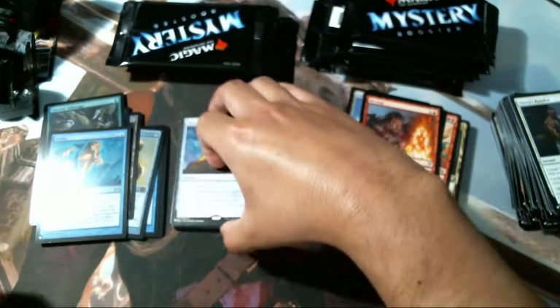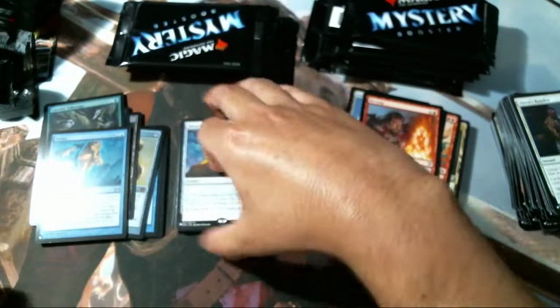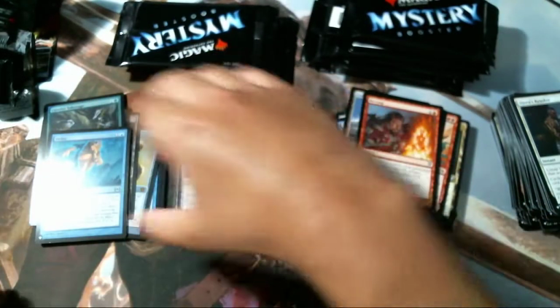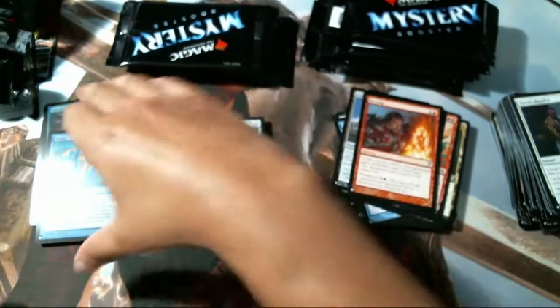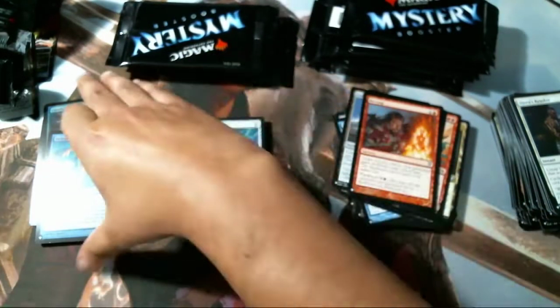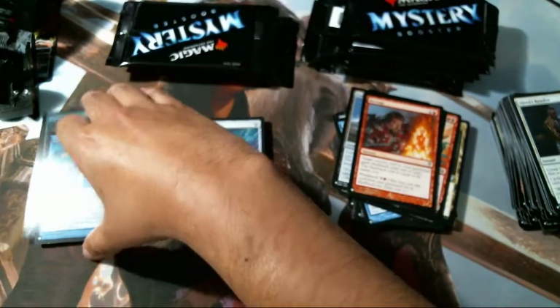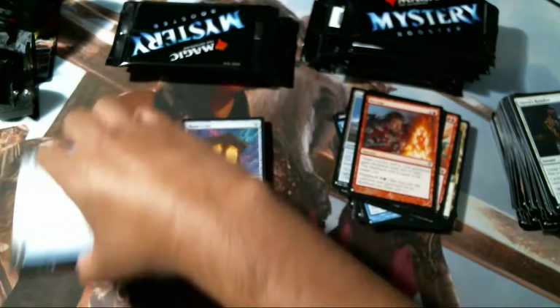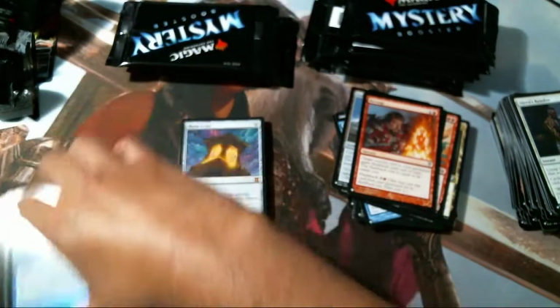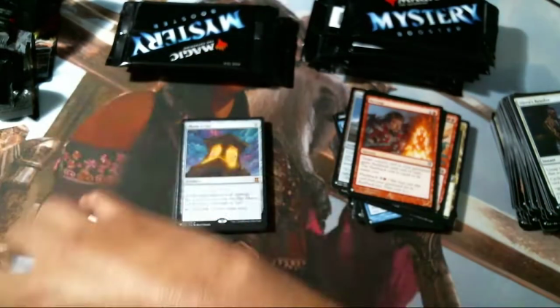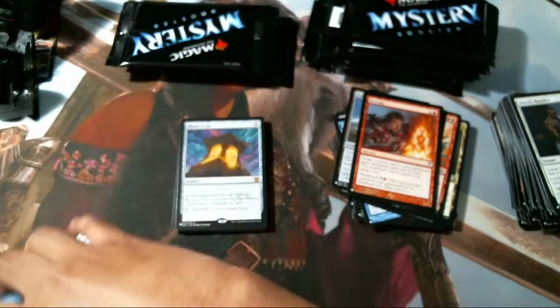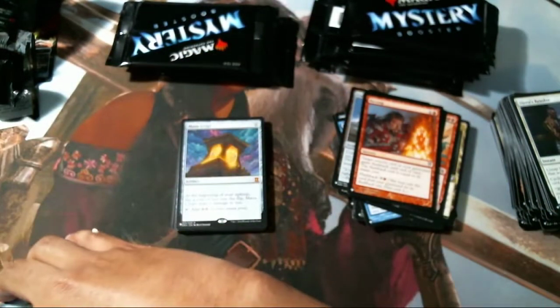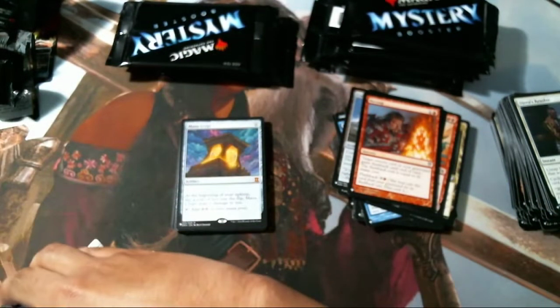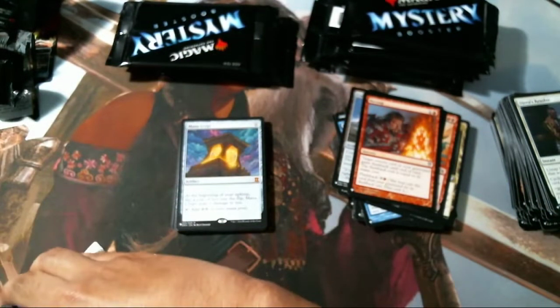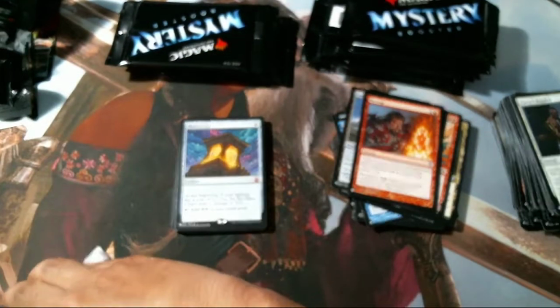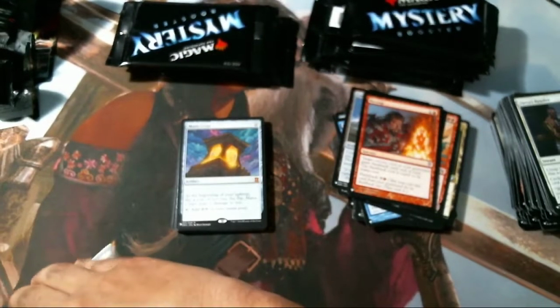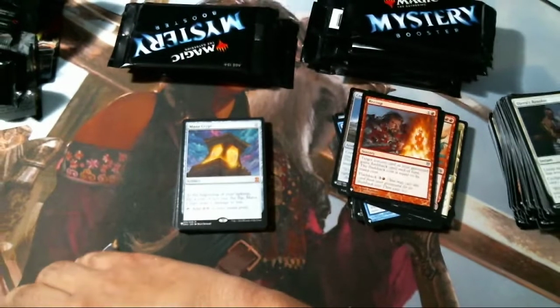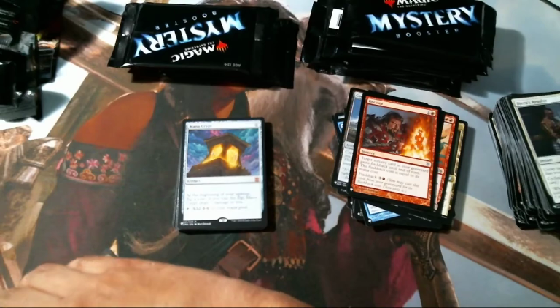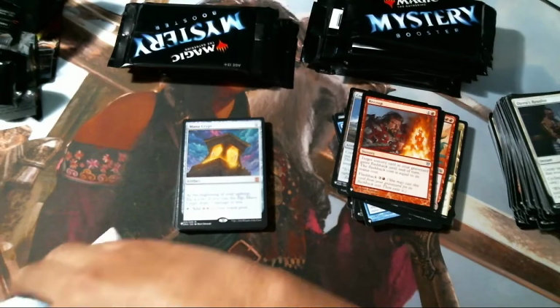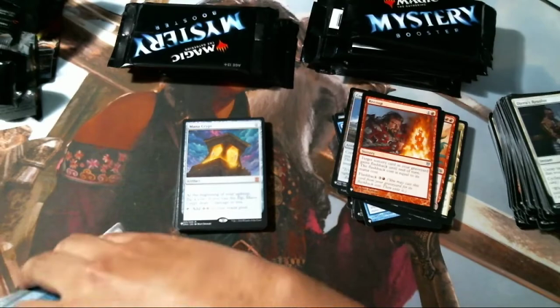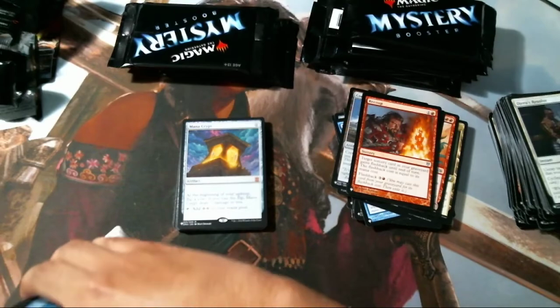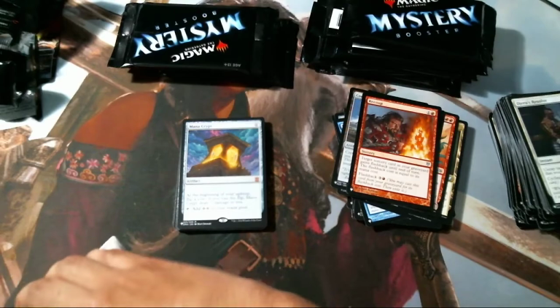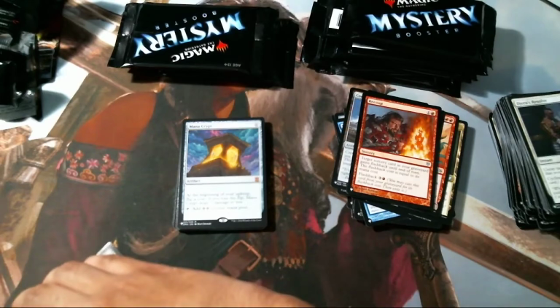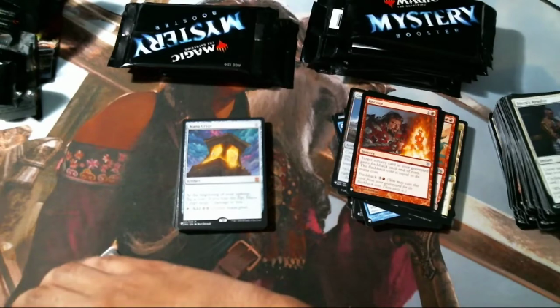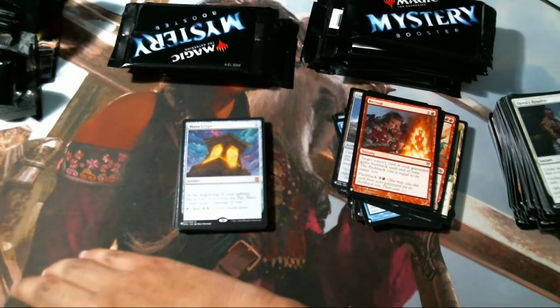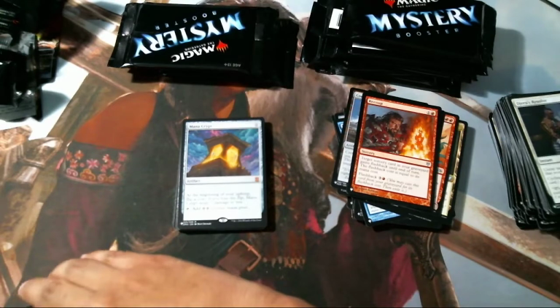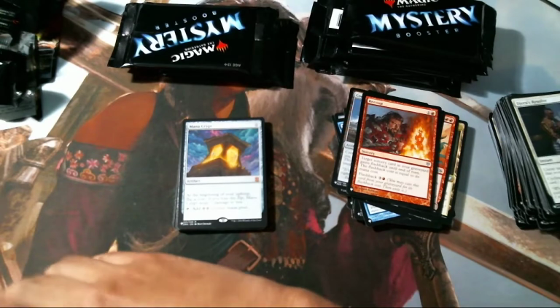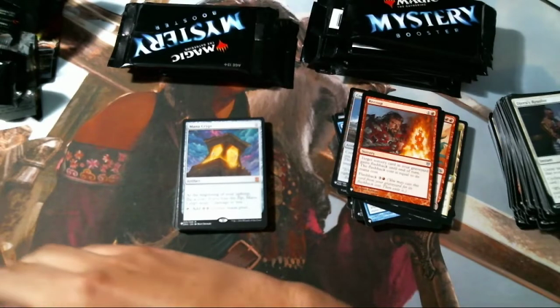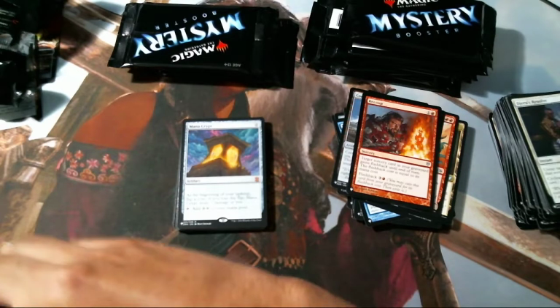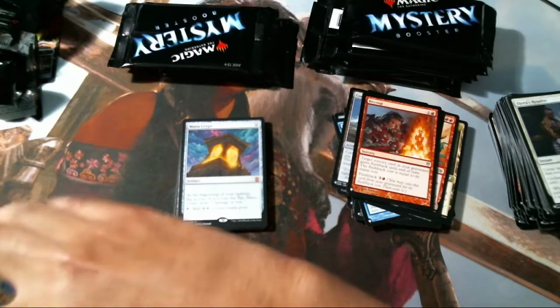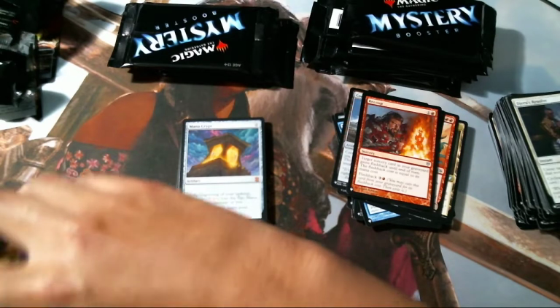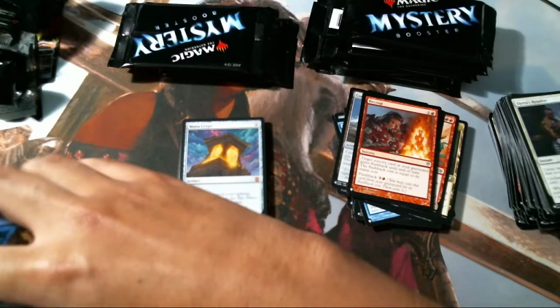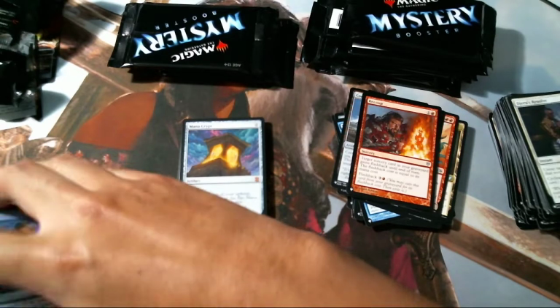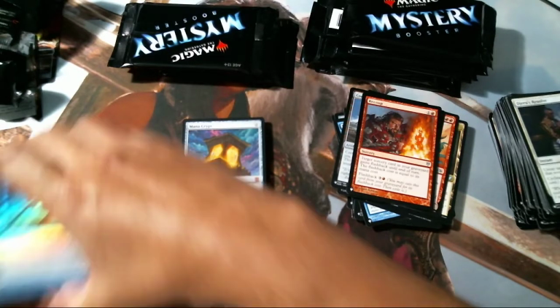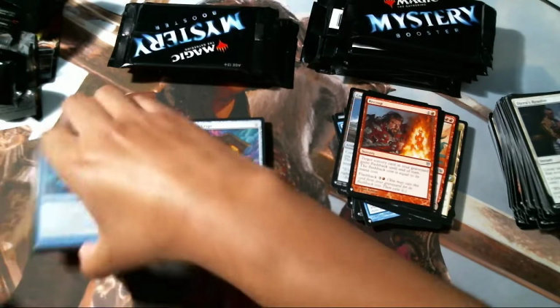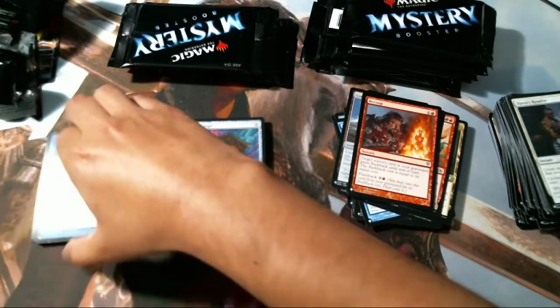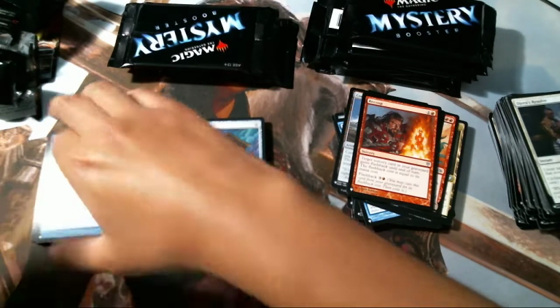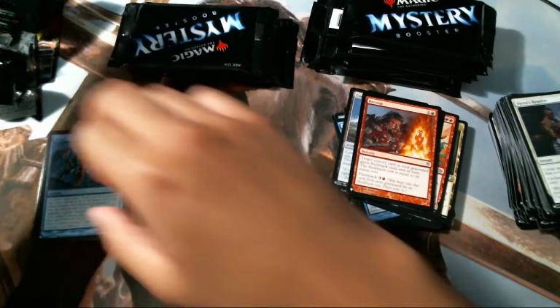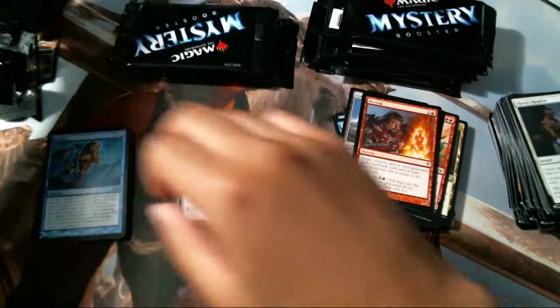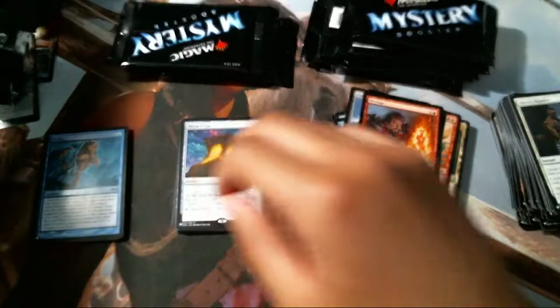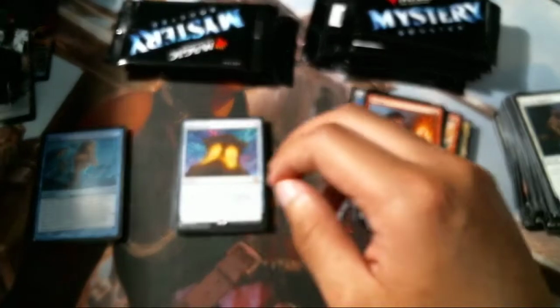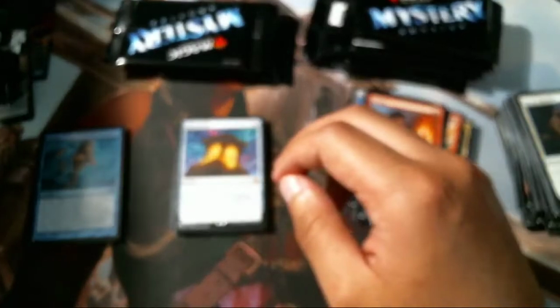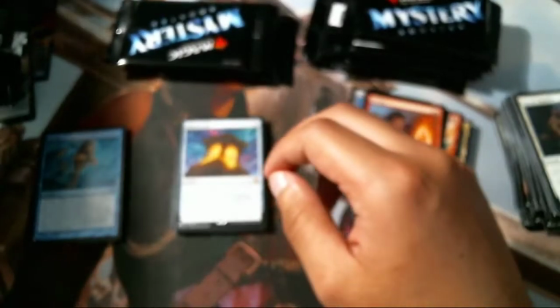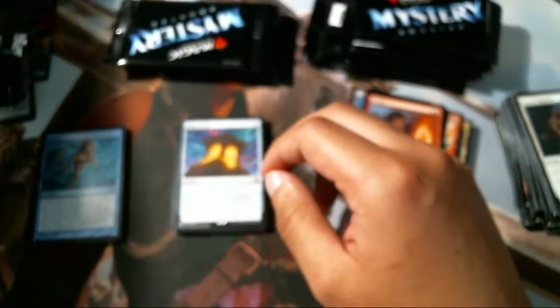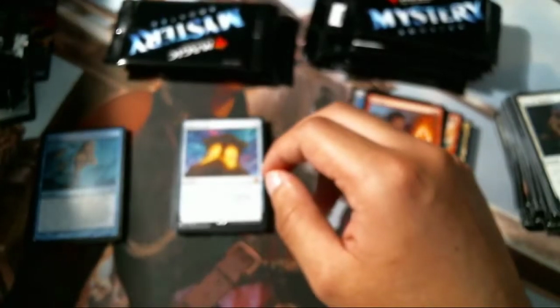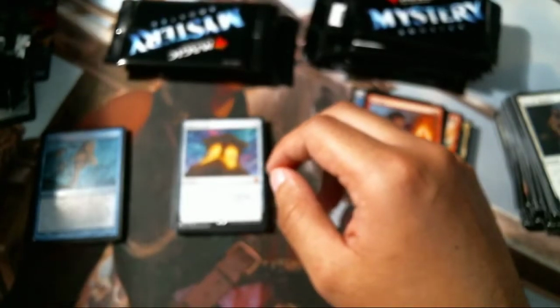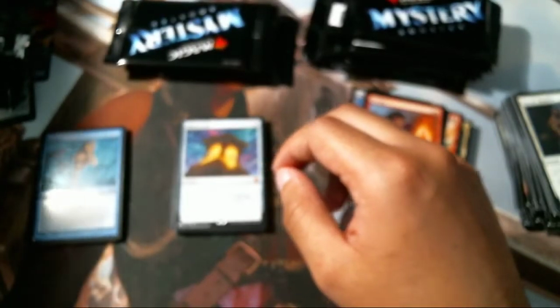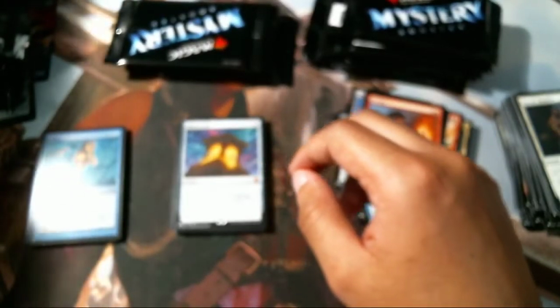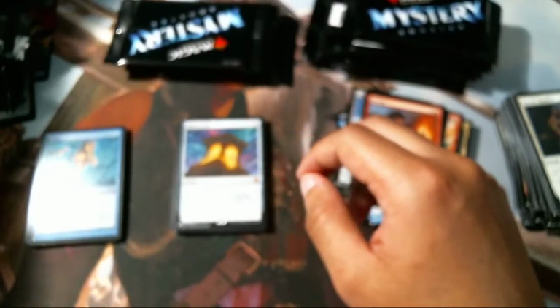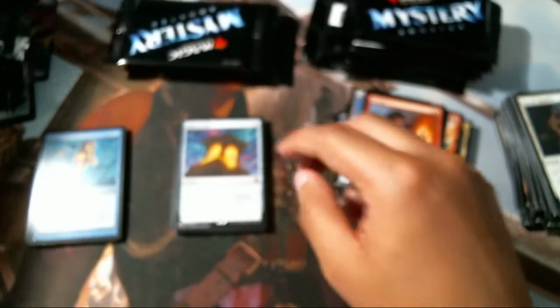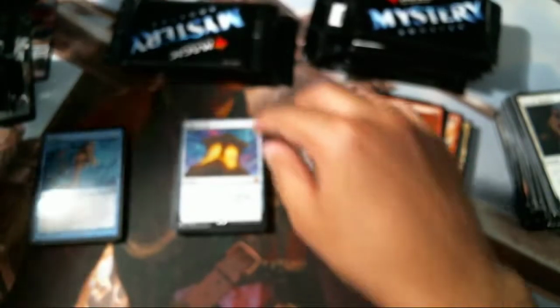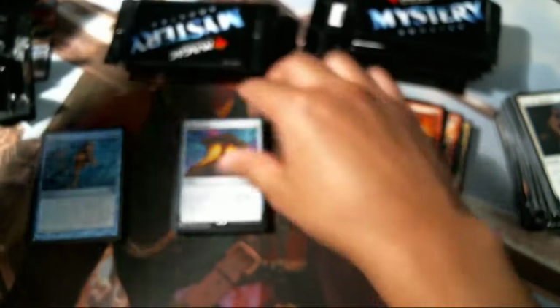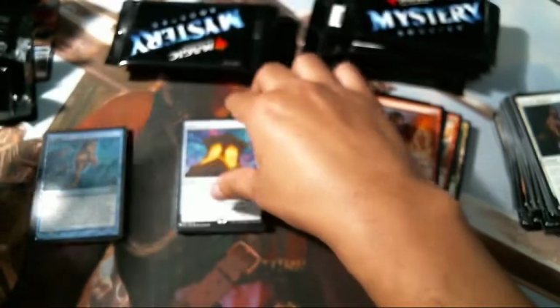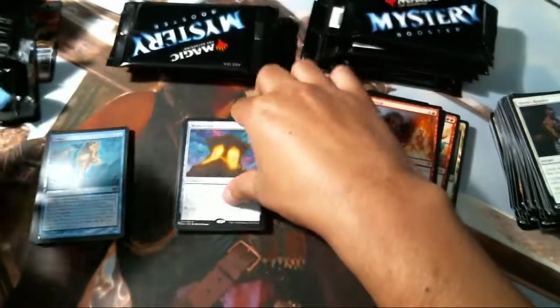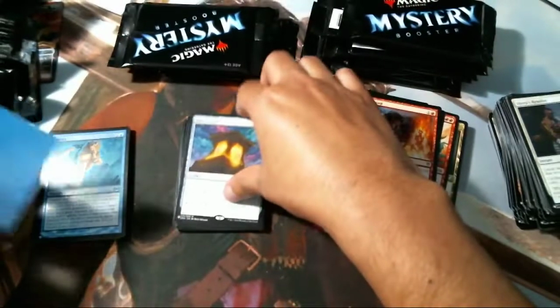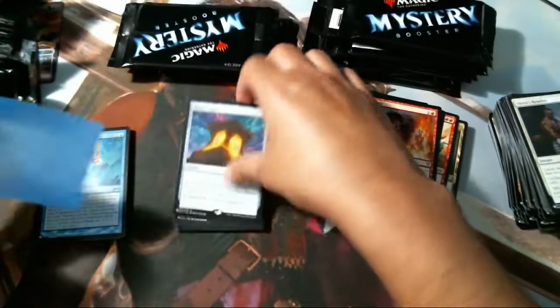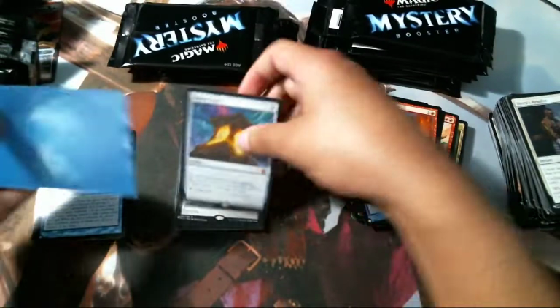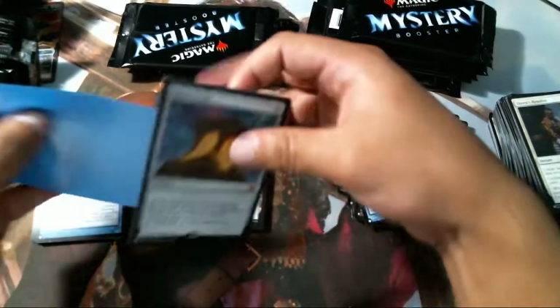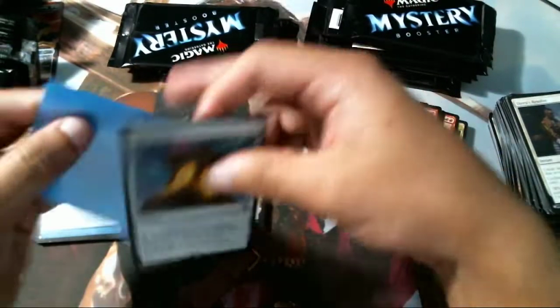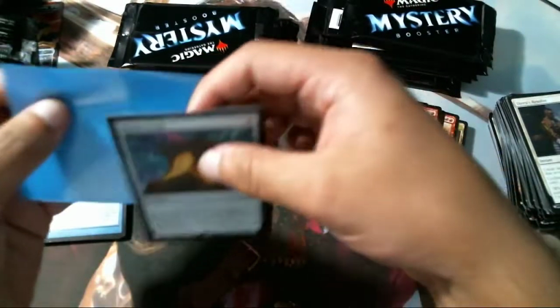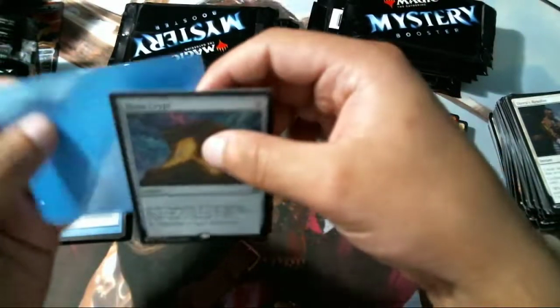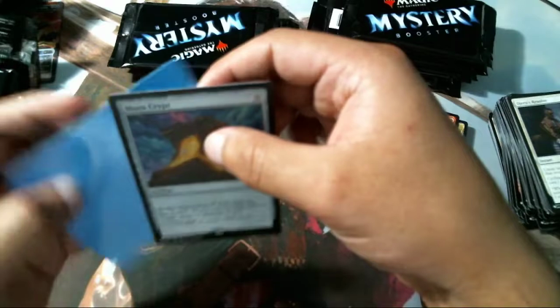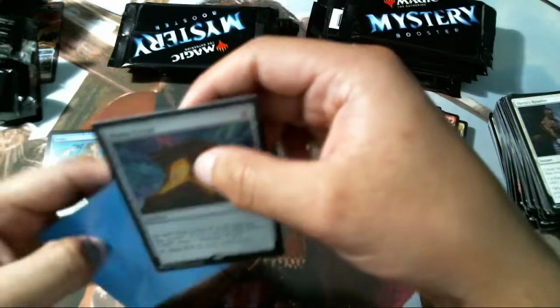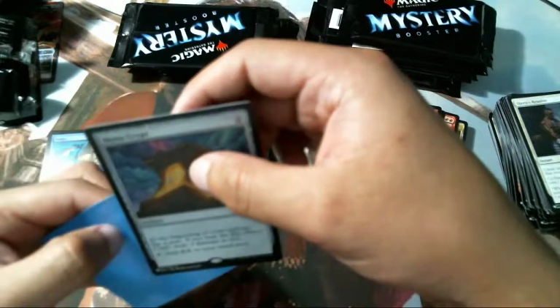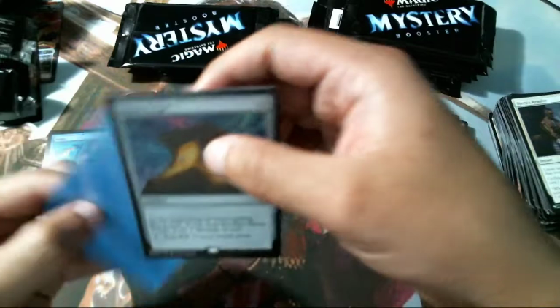We got a Mana Crypt! Mana Crypt, Elesh Norn — we are doing incredible so far. I really want to put that in a sleeve, which I think I actually have one up here.